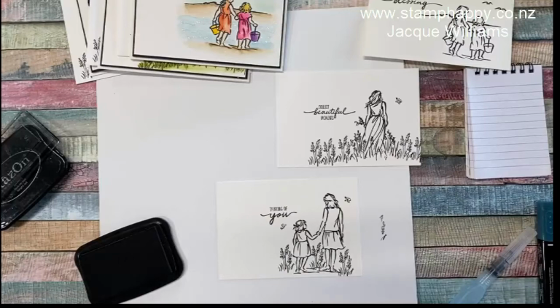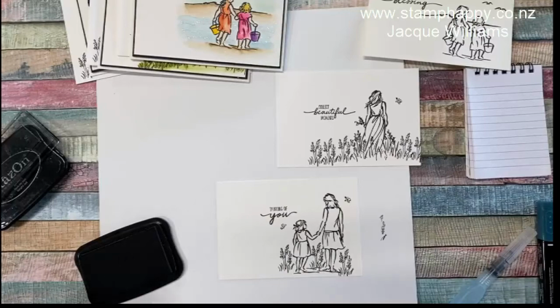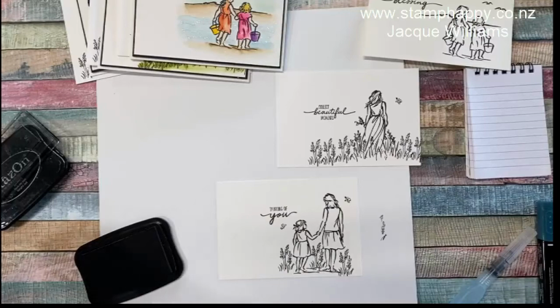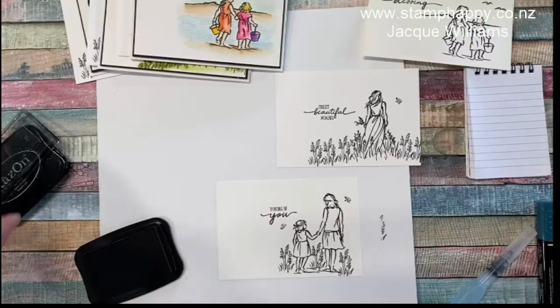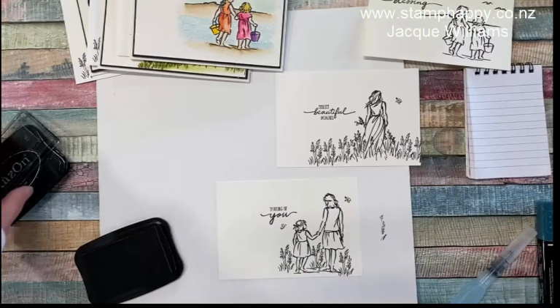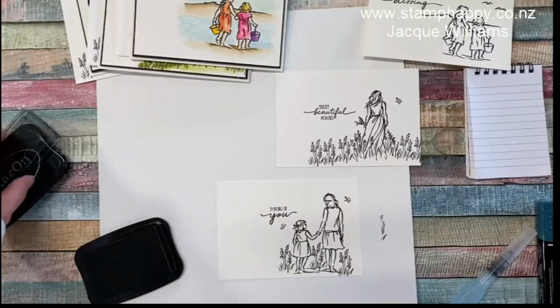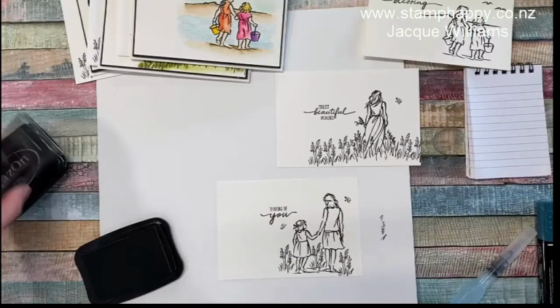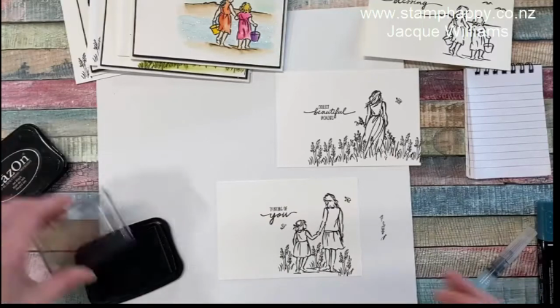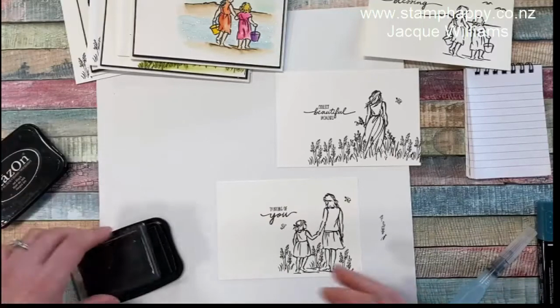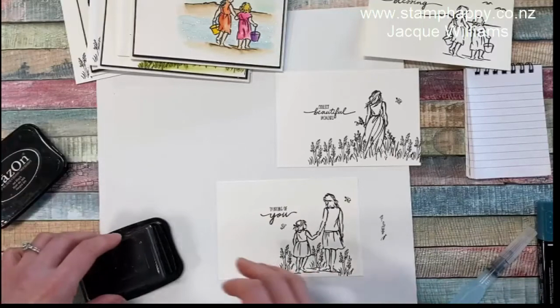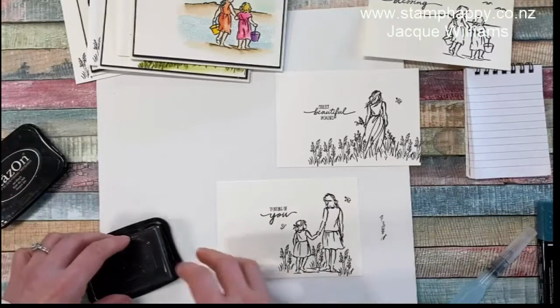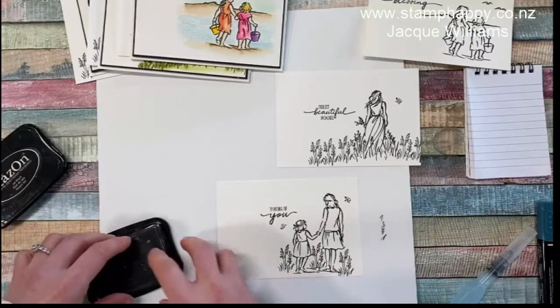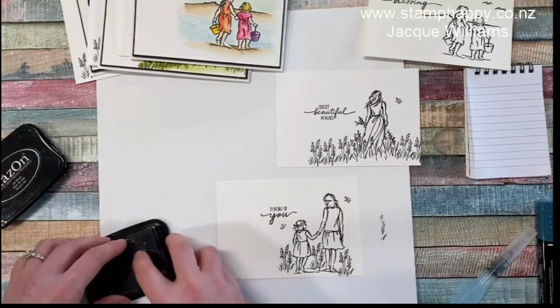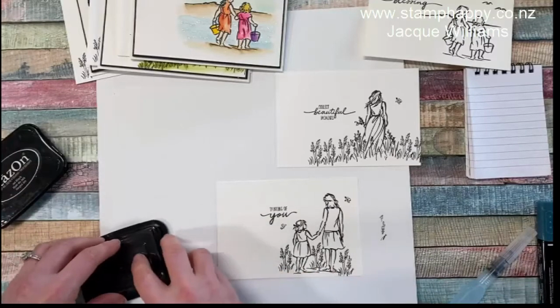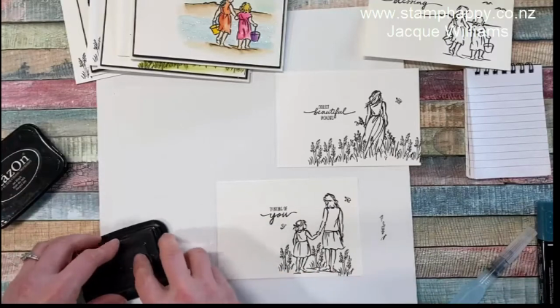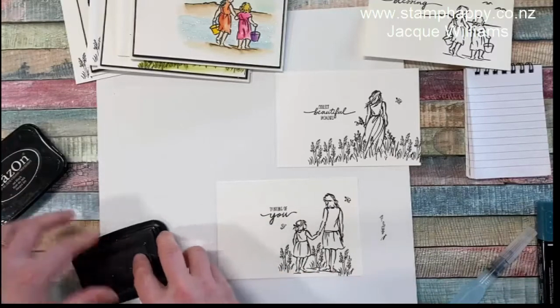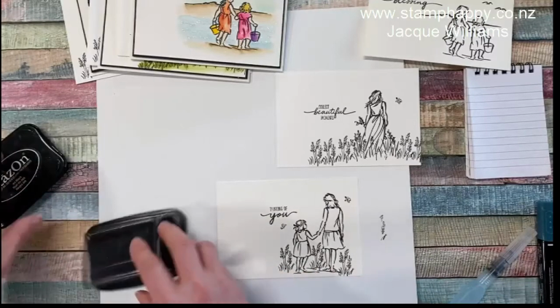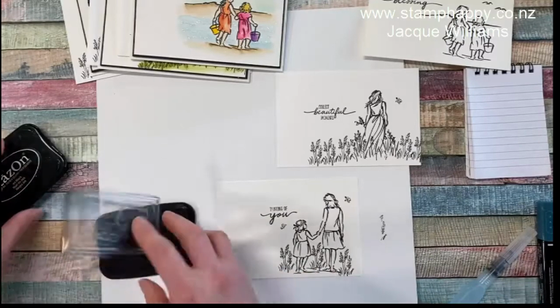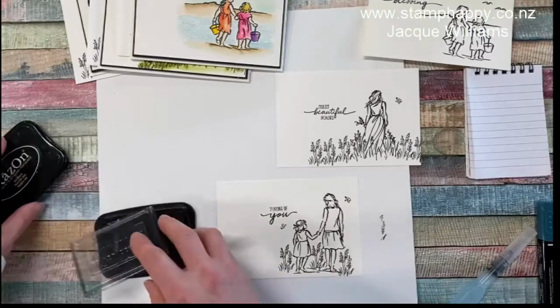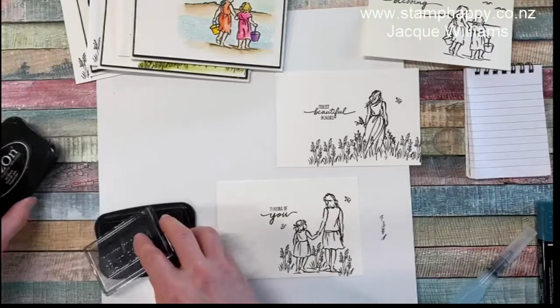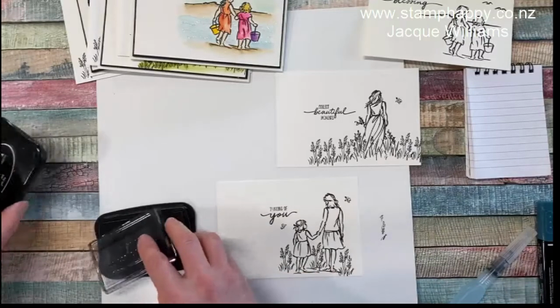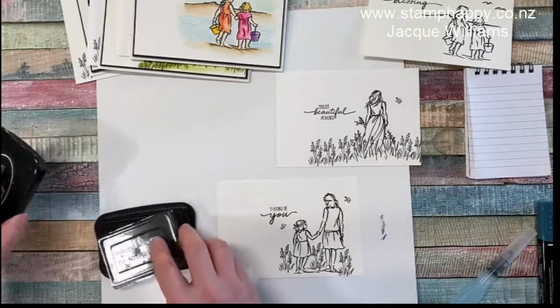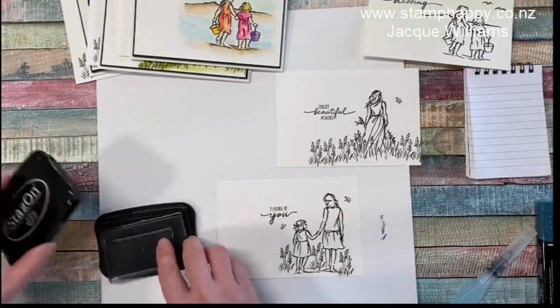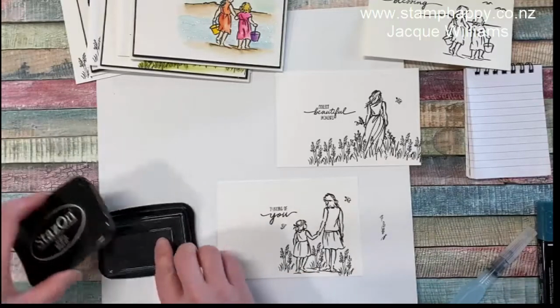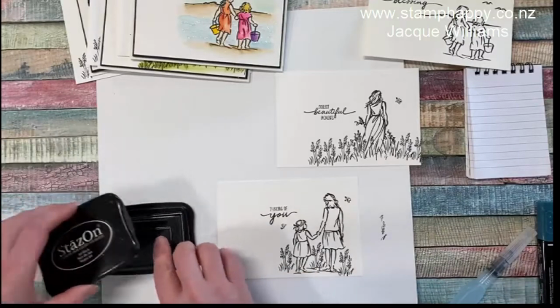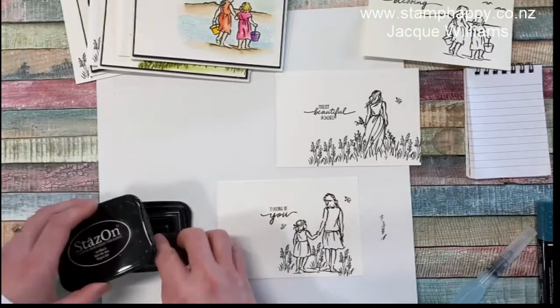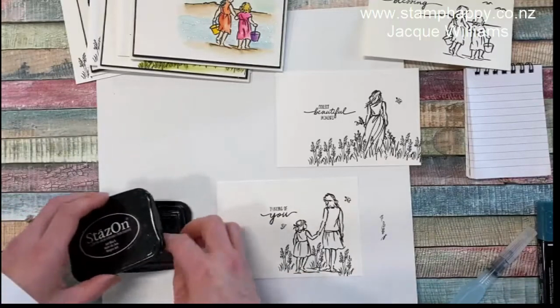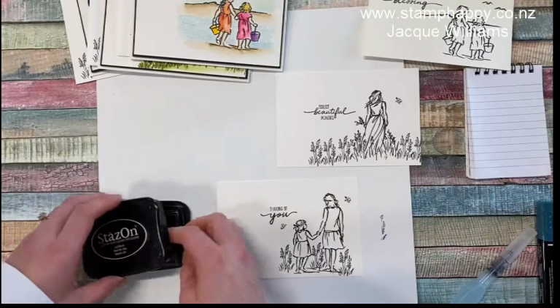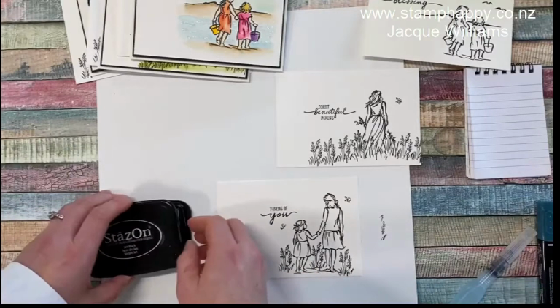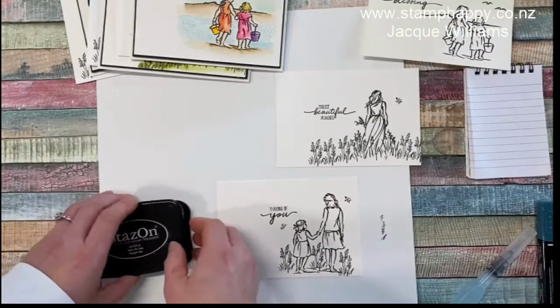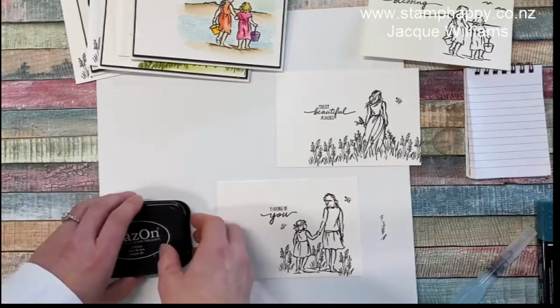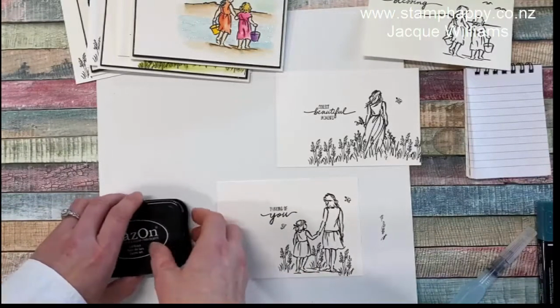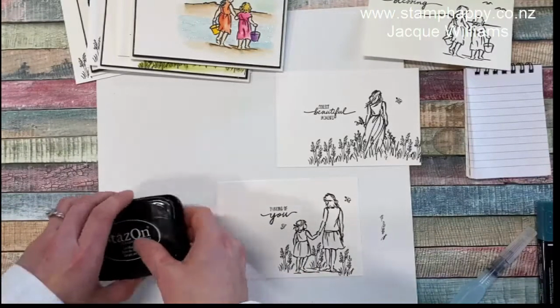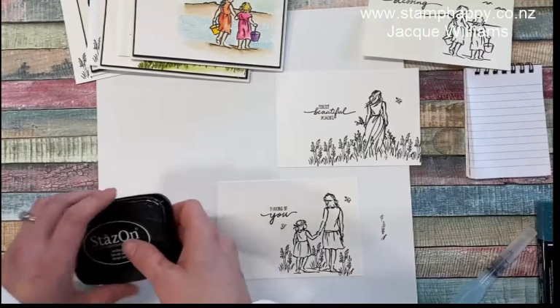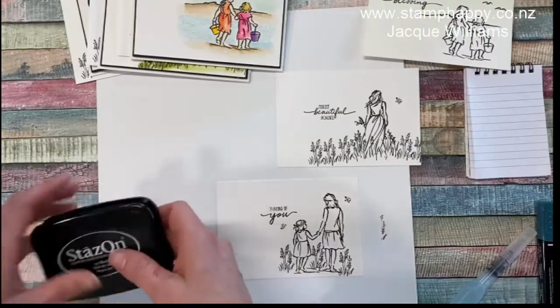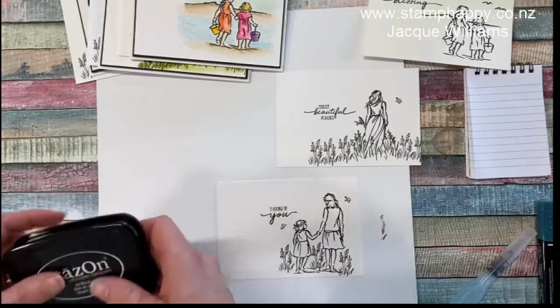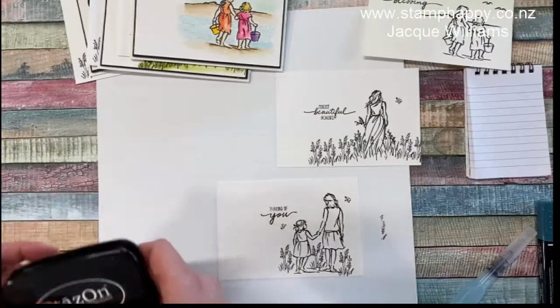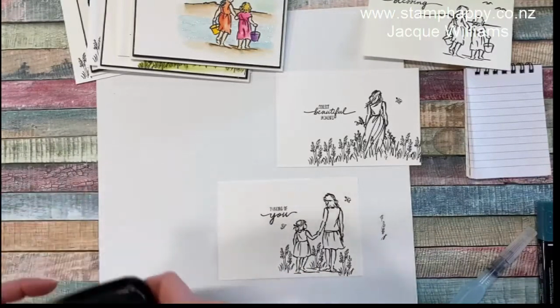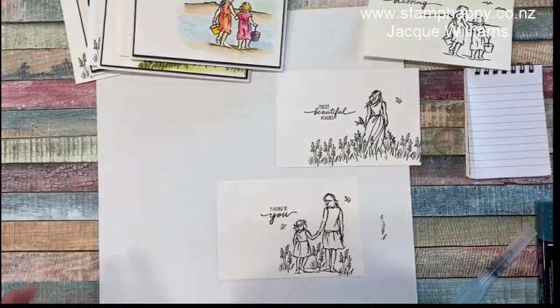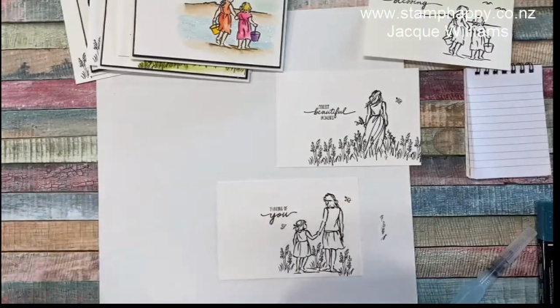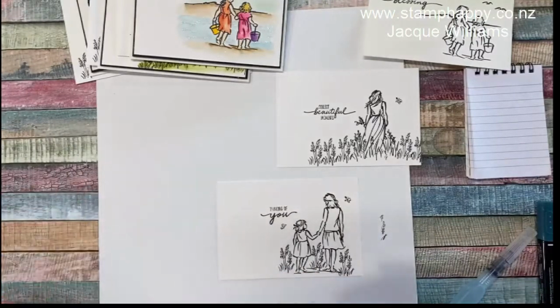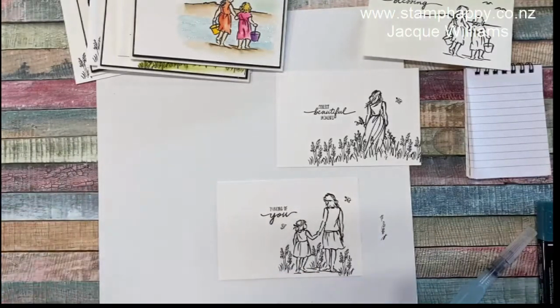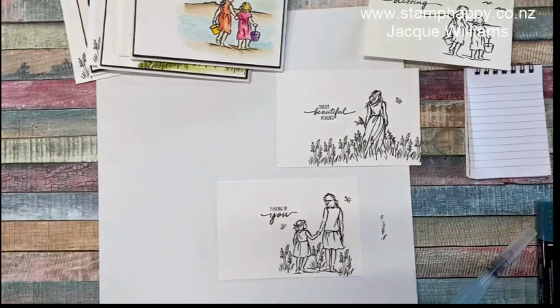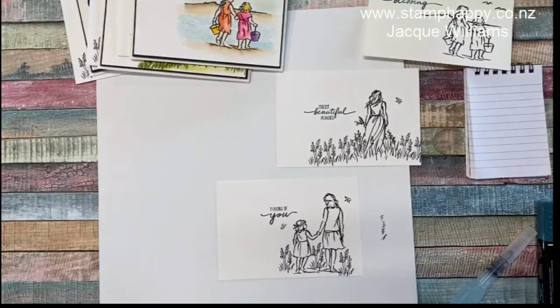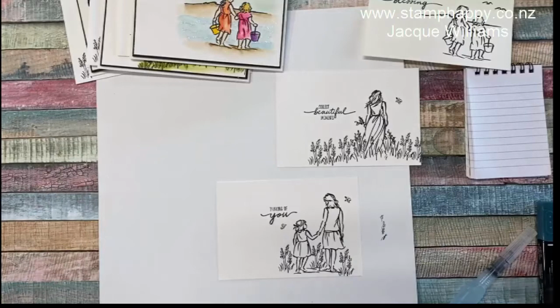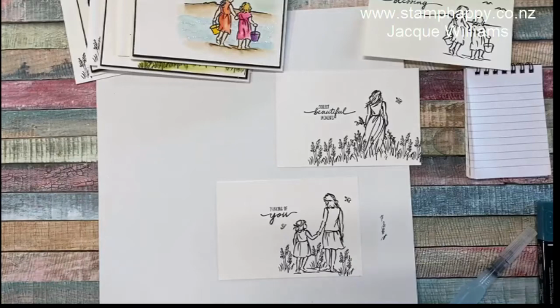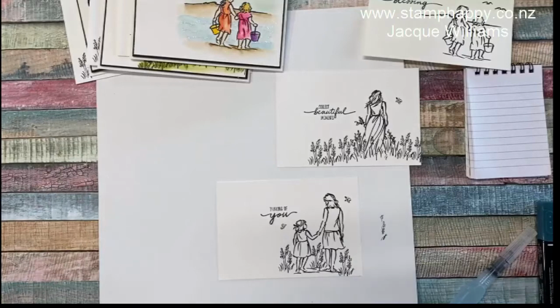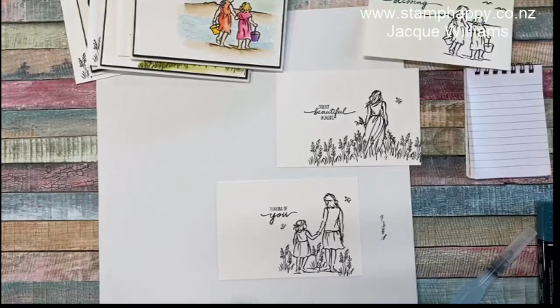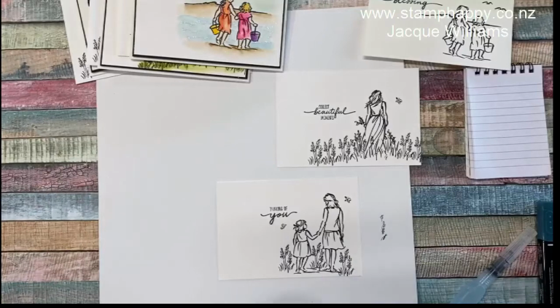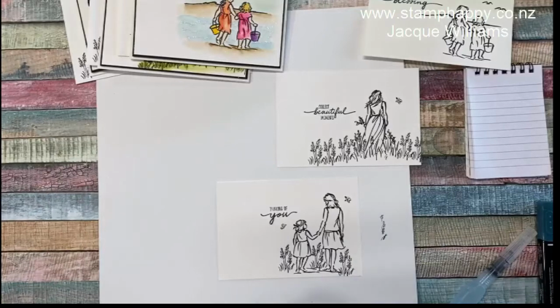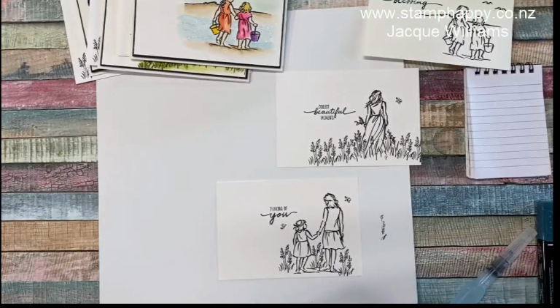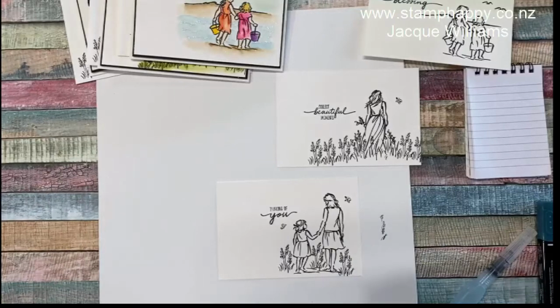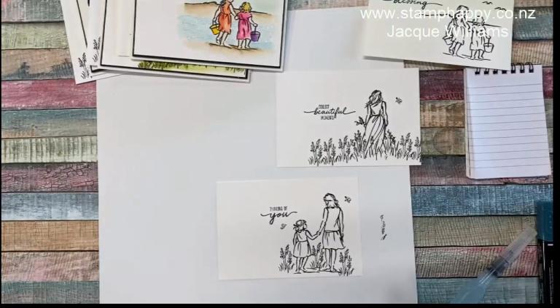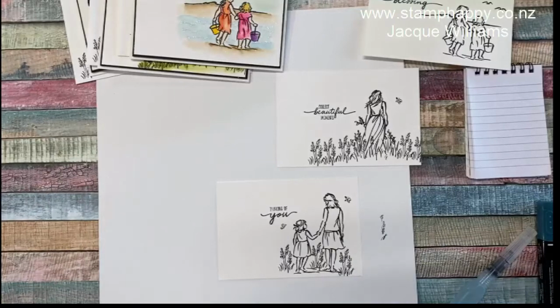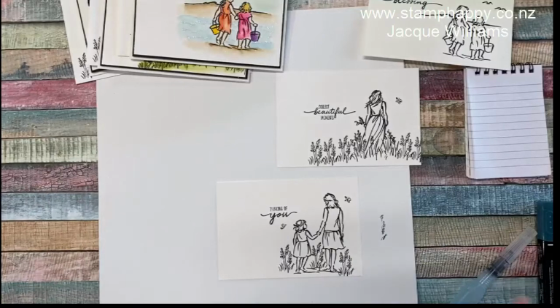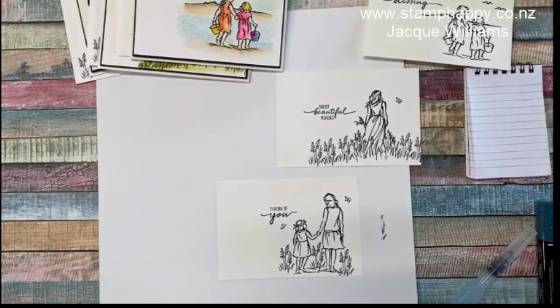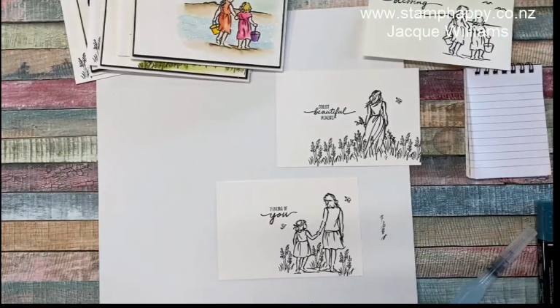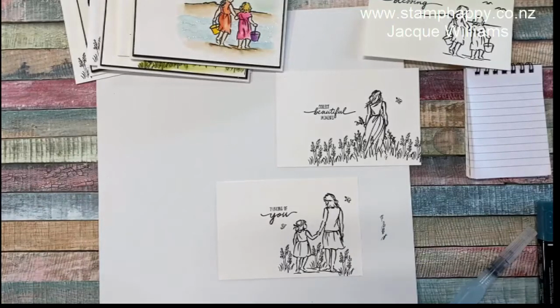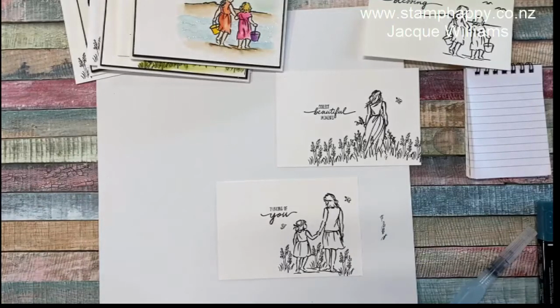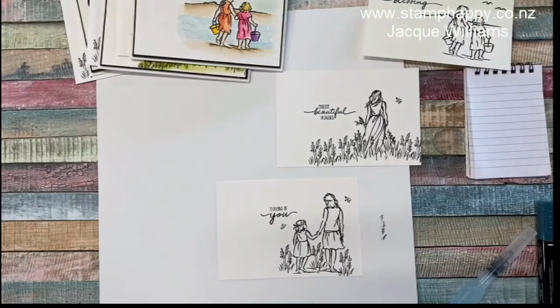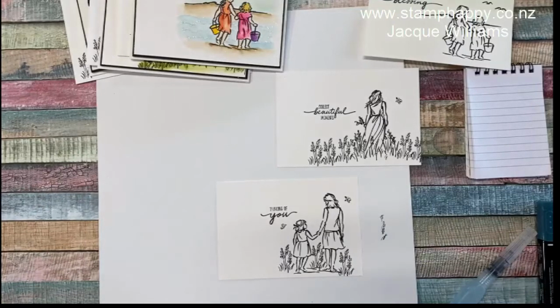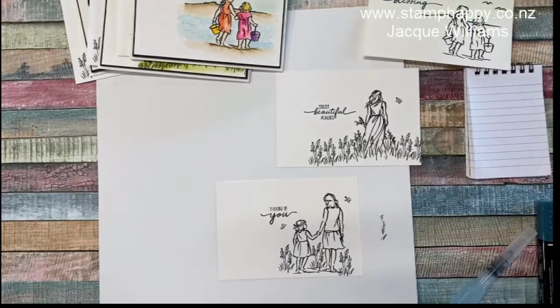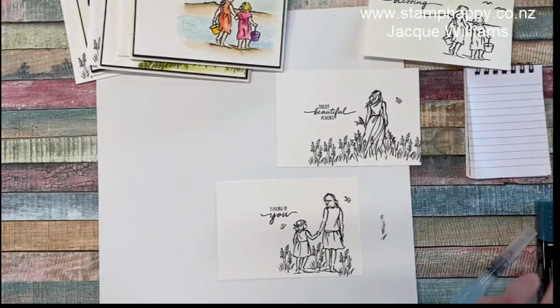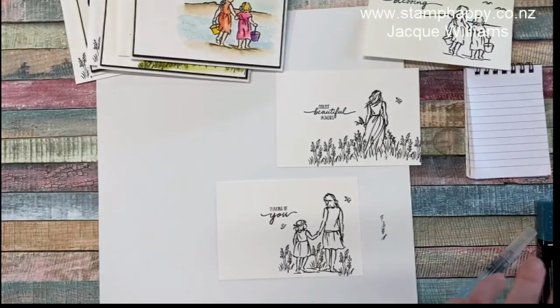That's all of our stamping — at least for the card fronts. Of course you'll want to stamp inside your card and on your envelope as well.